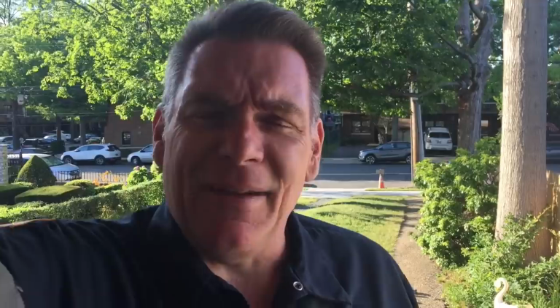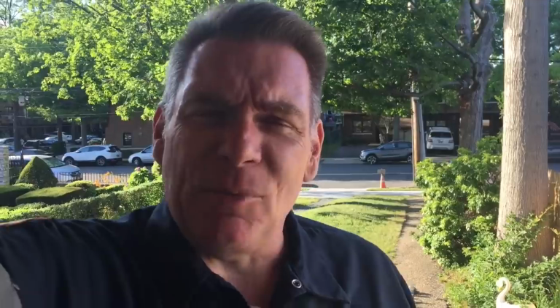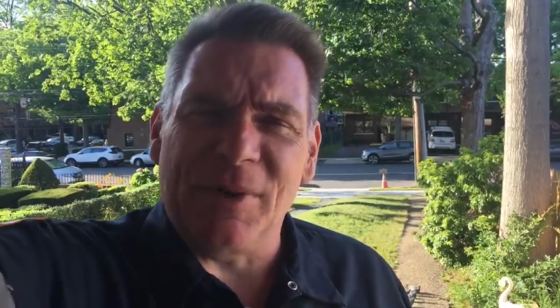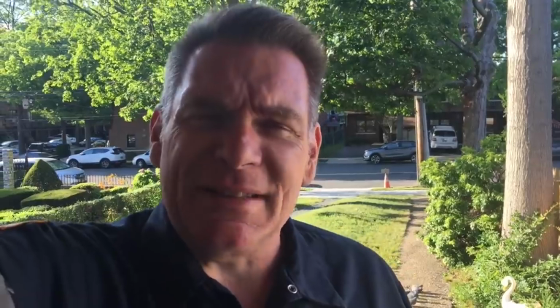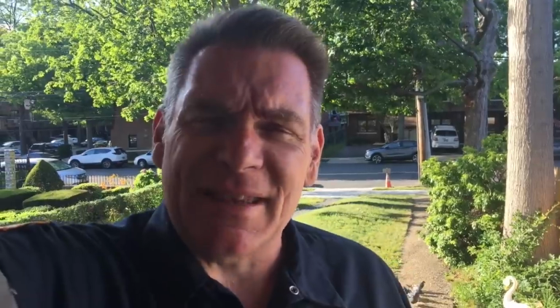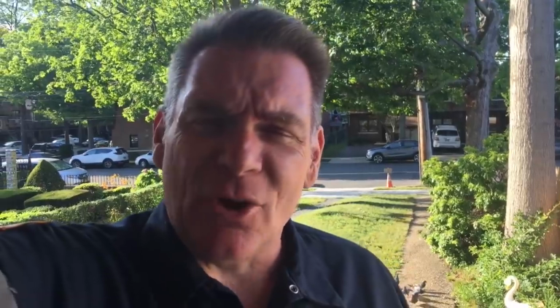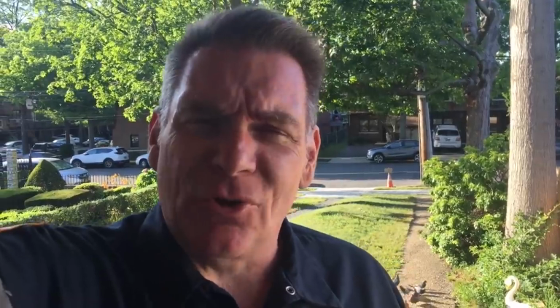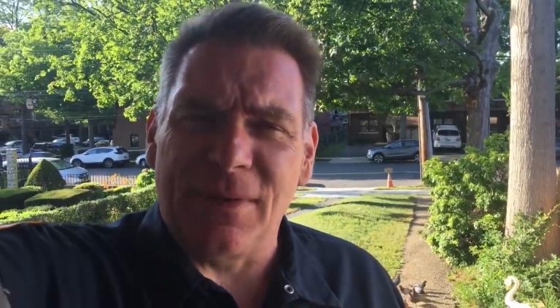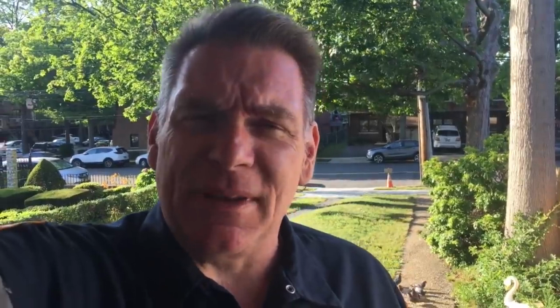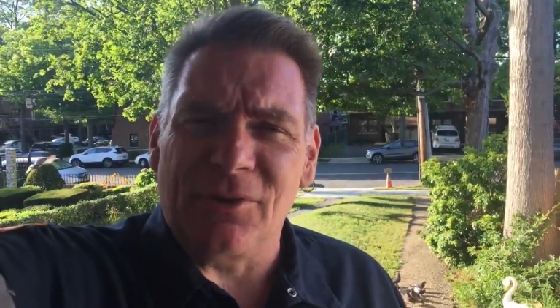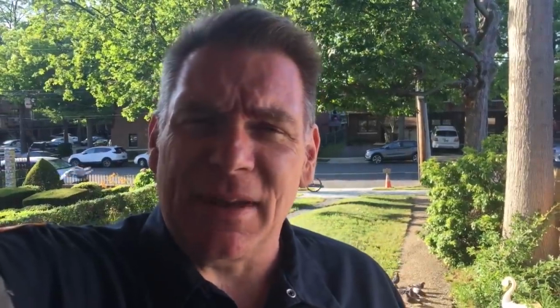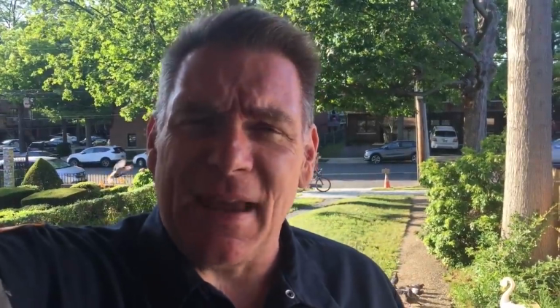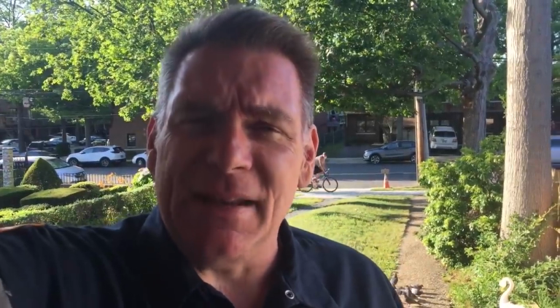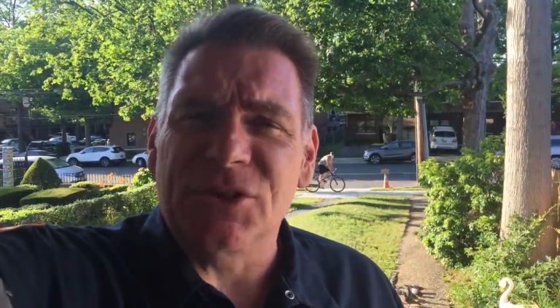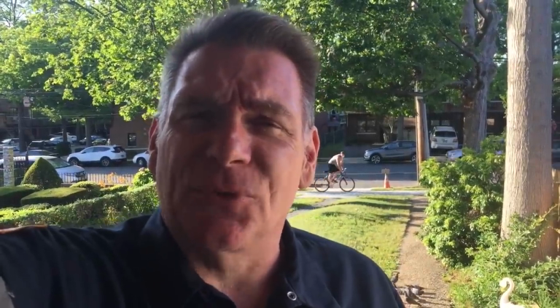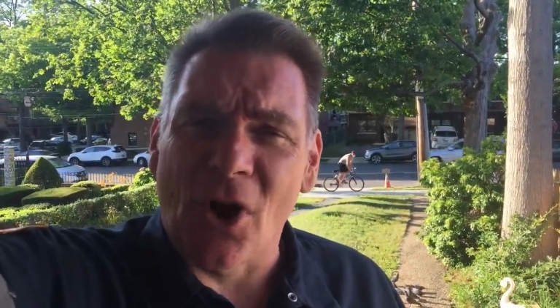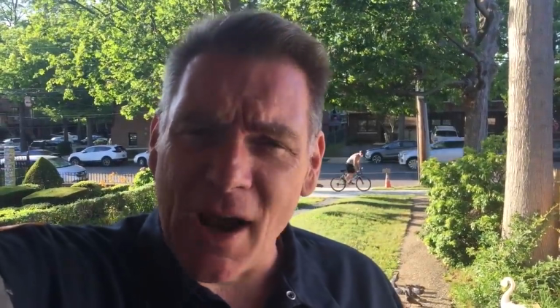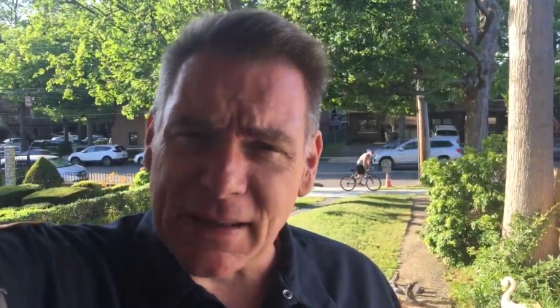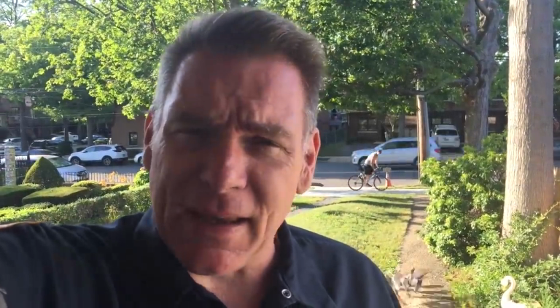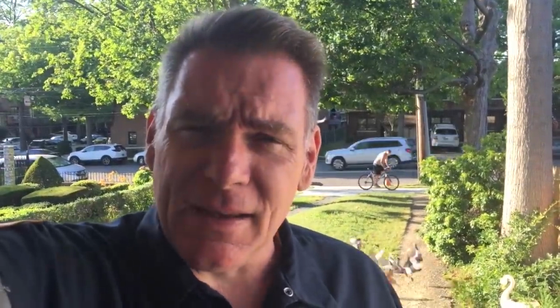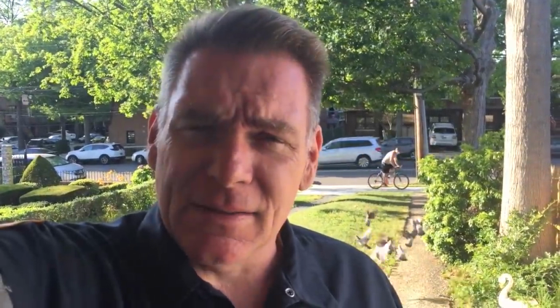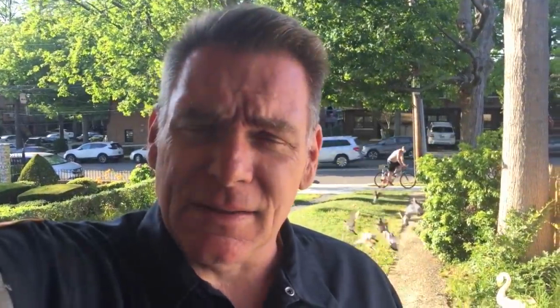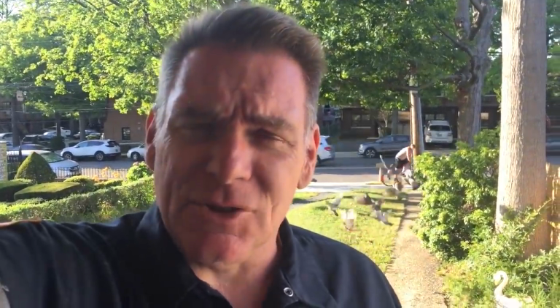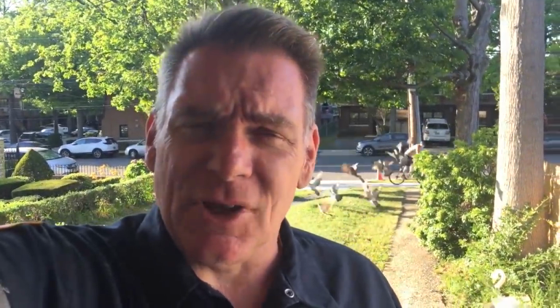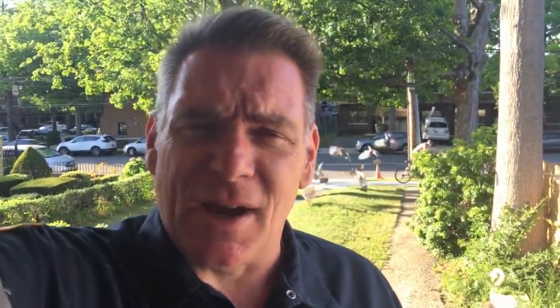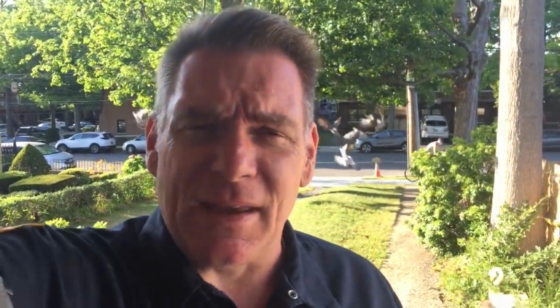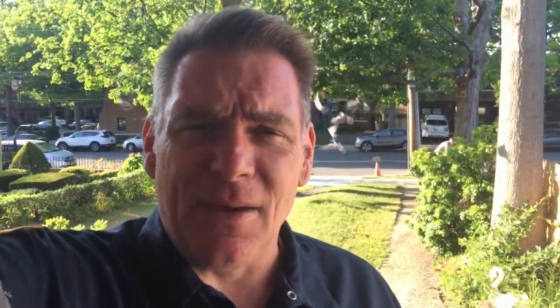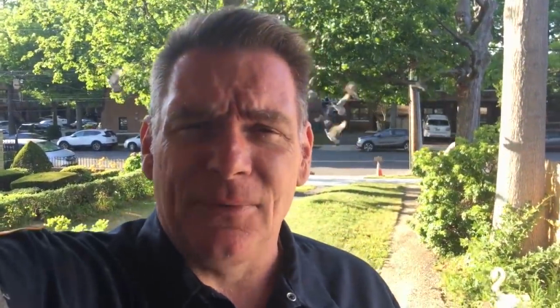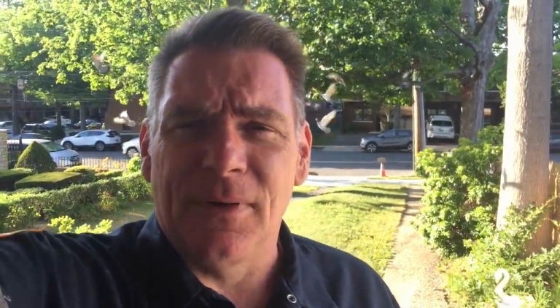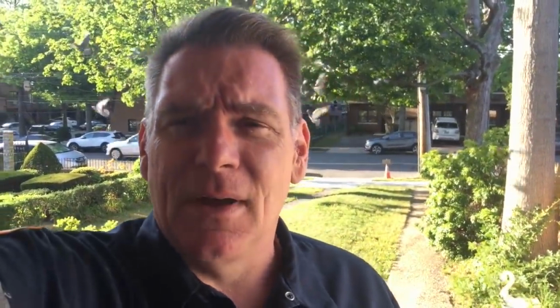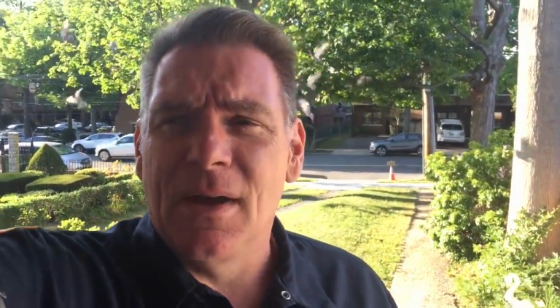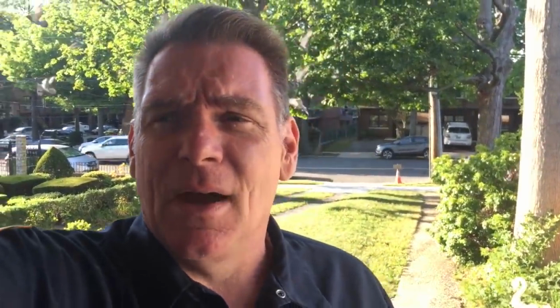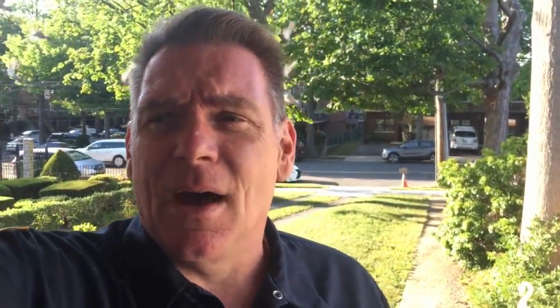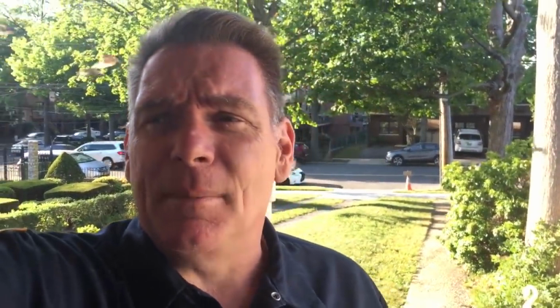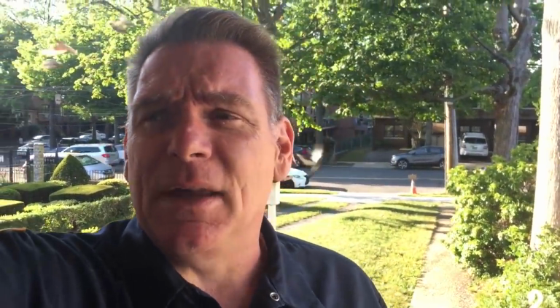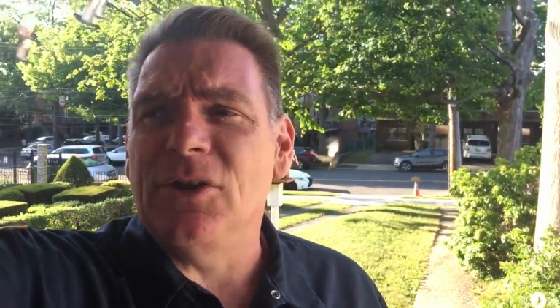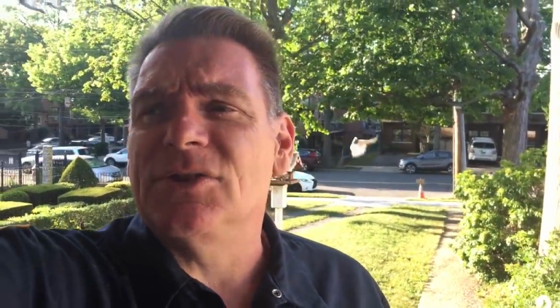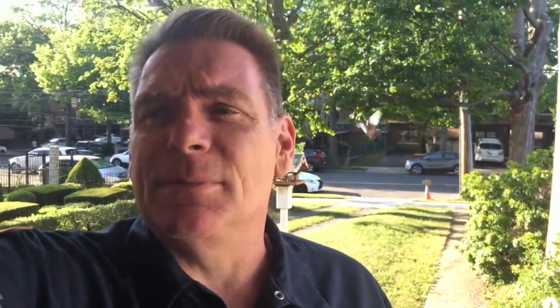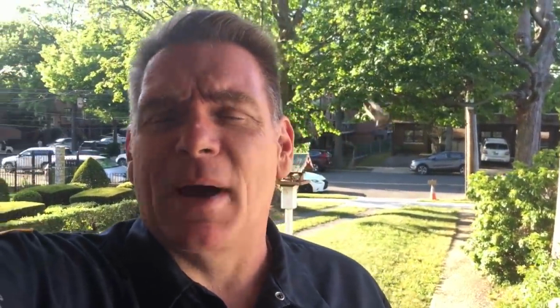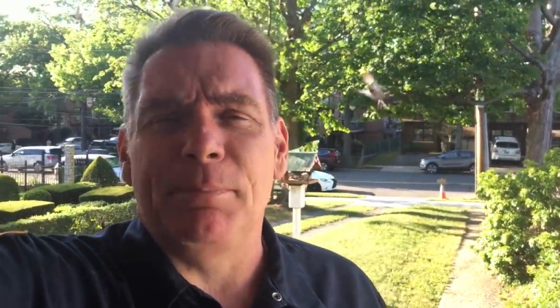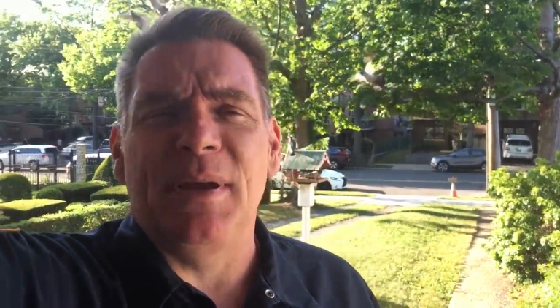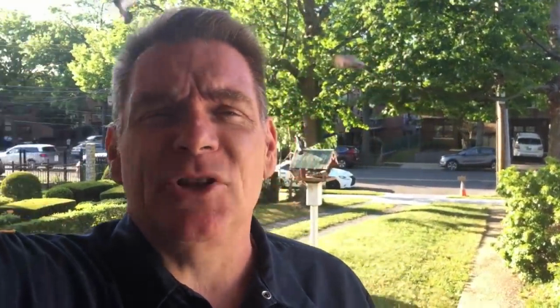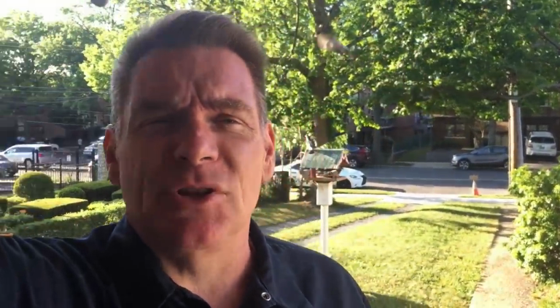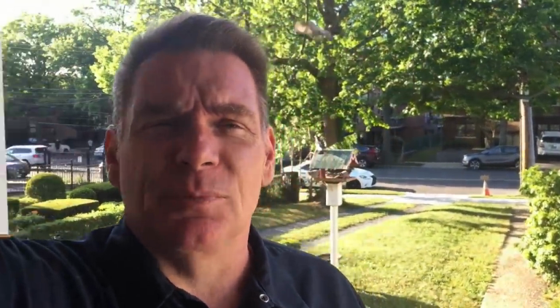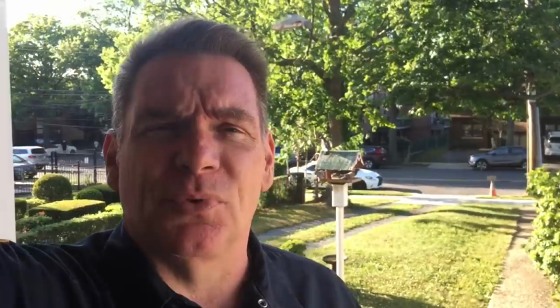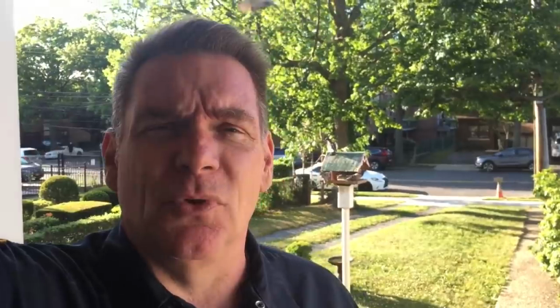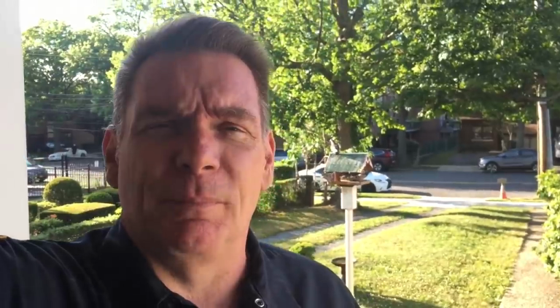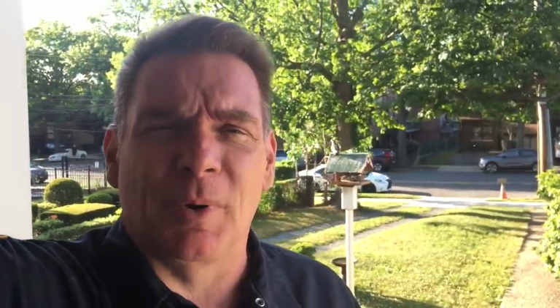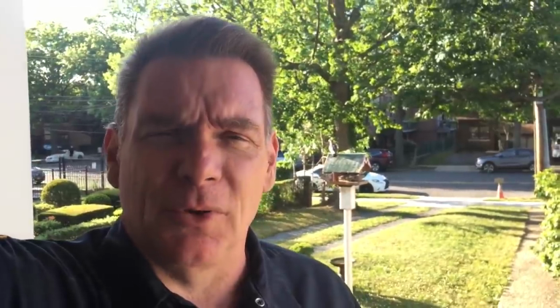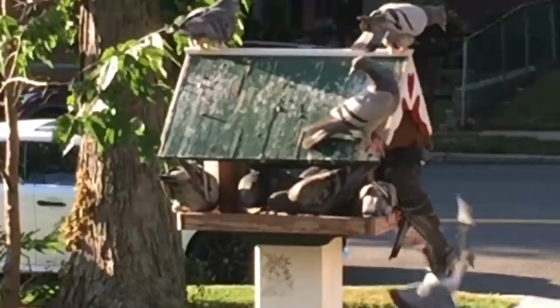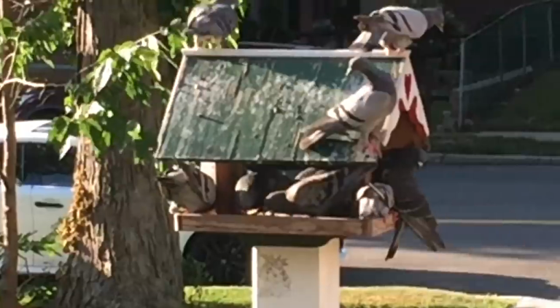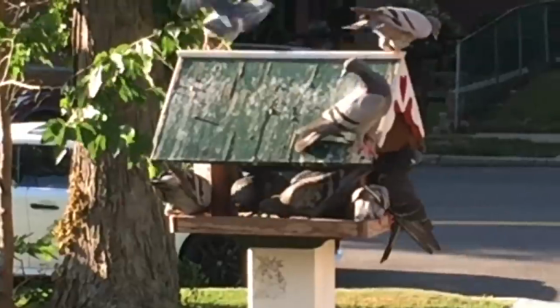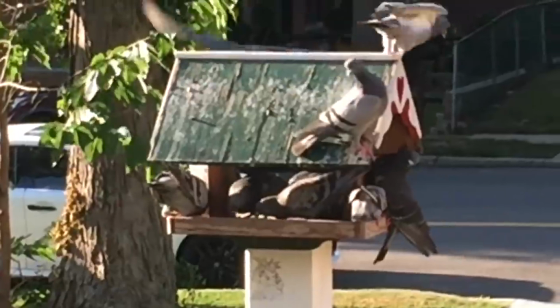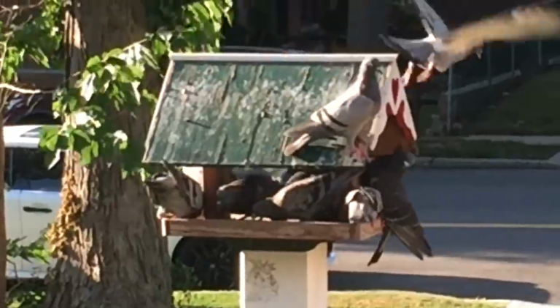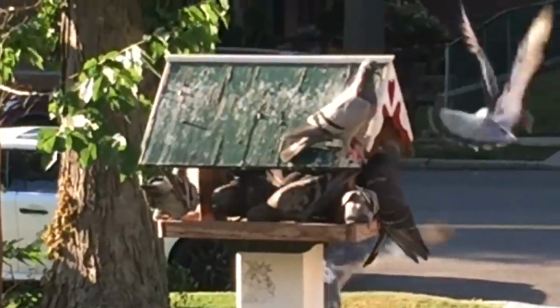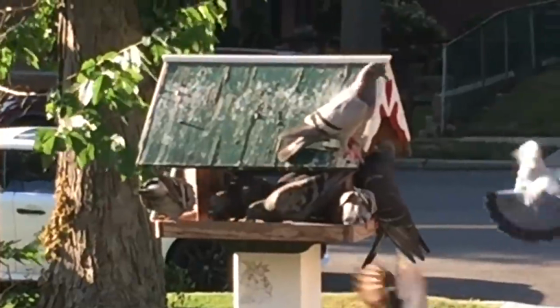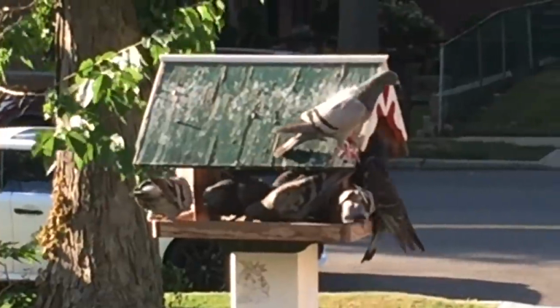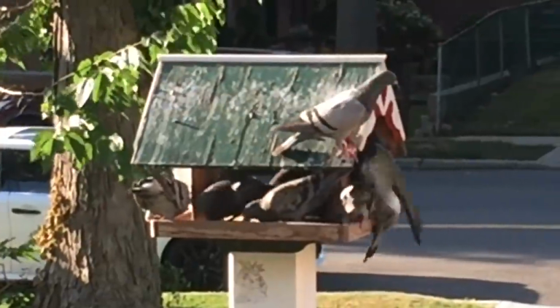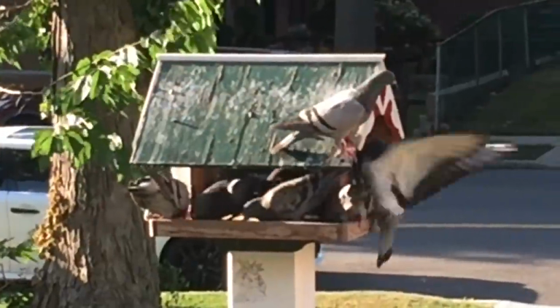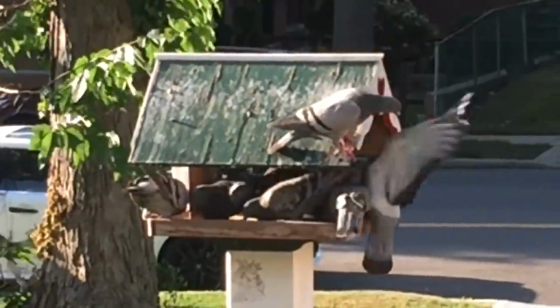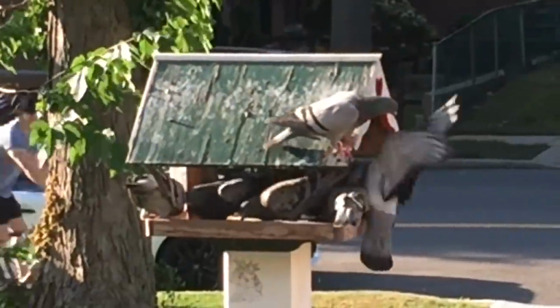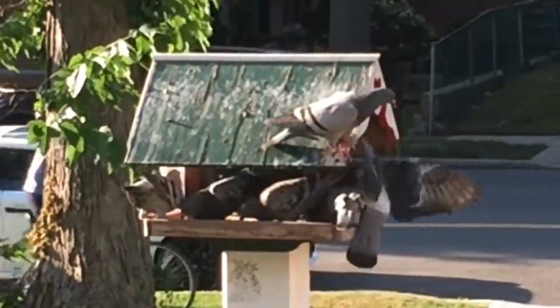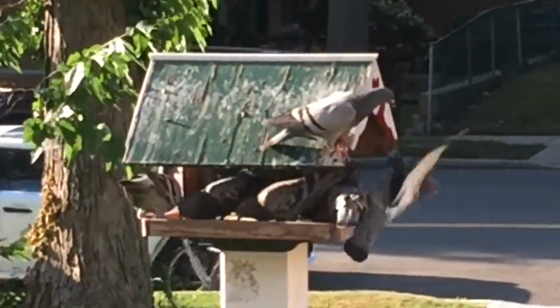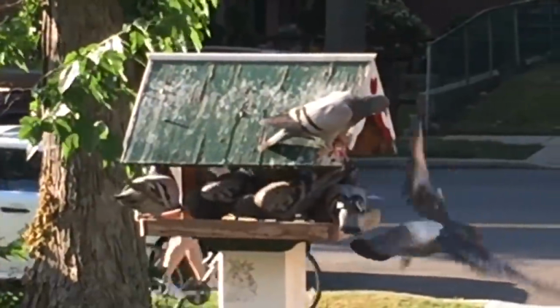Hey everybody, Scout Crafter here again. It's Friday, TGIF. I'm here — you see my pigeon proof bird feeder. Well, it was pigeon proof.